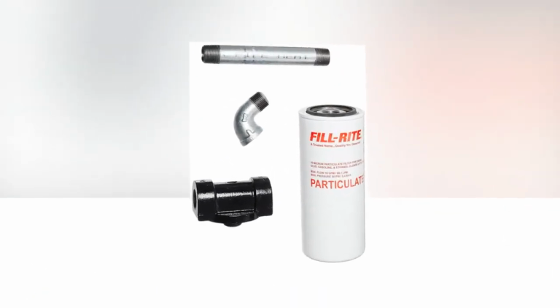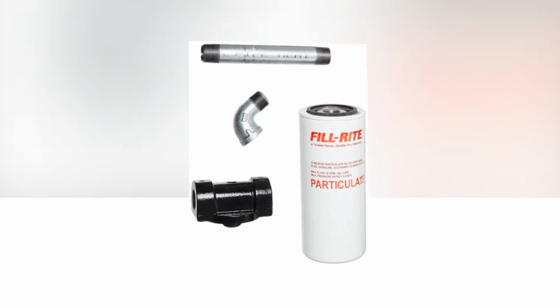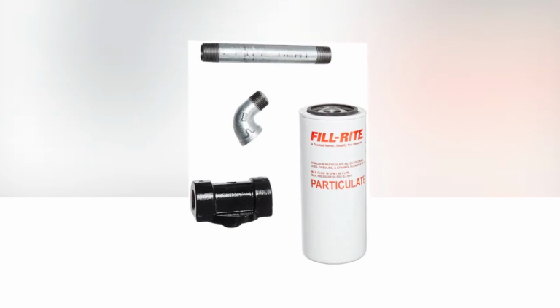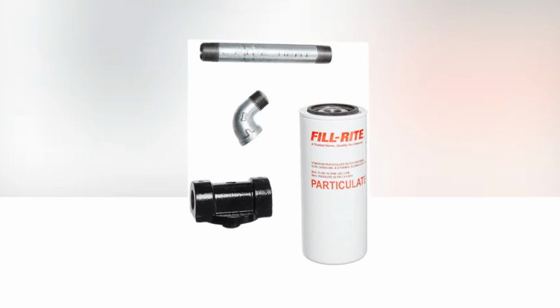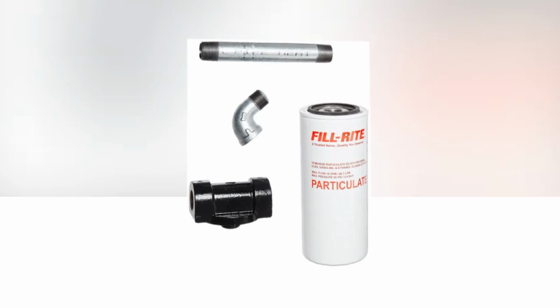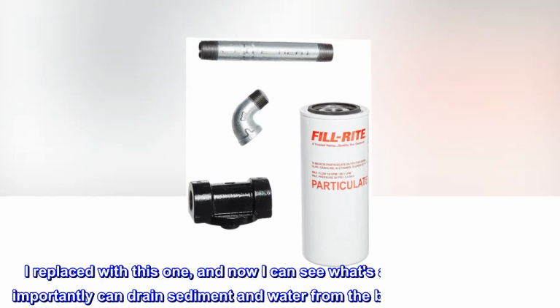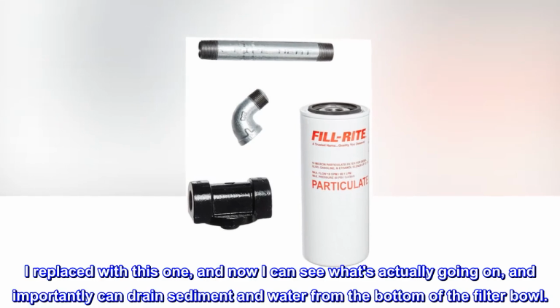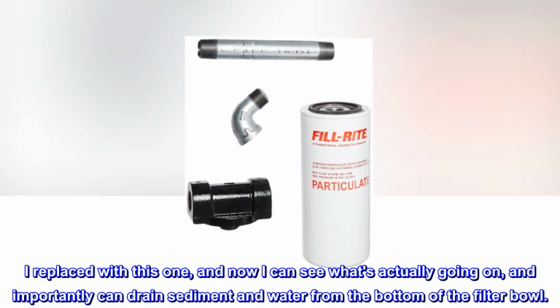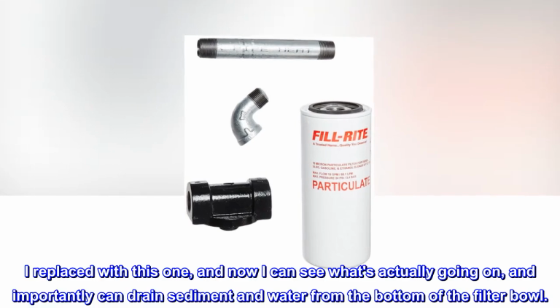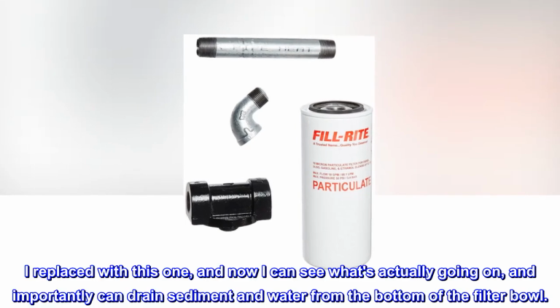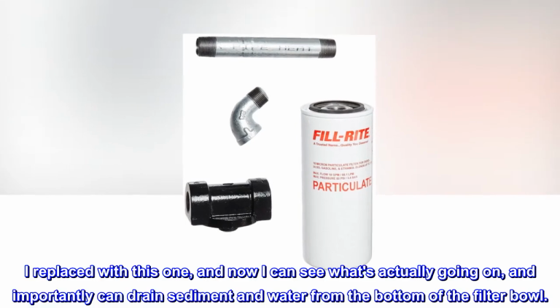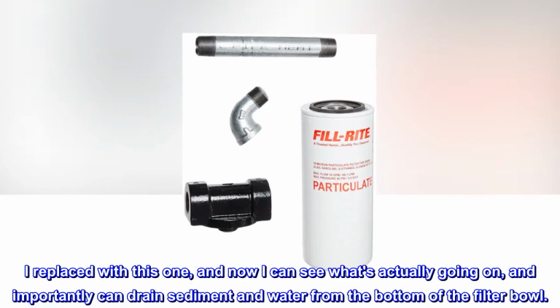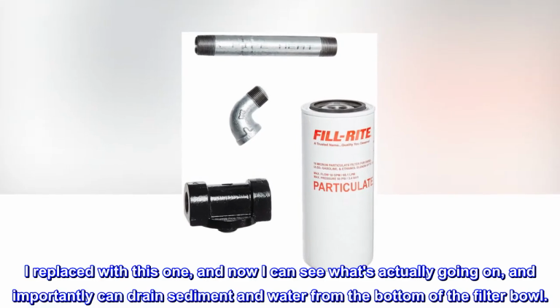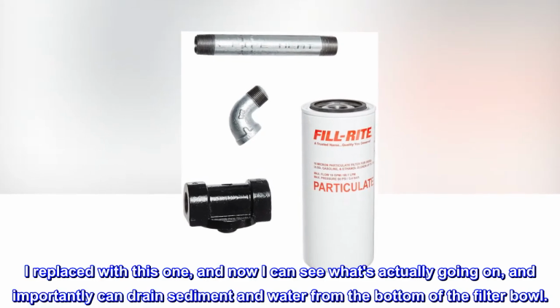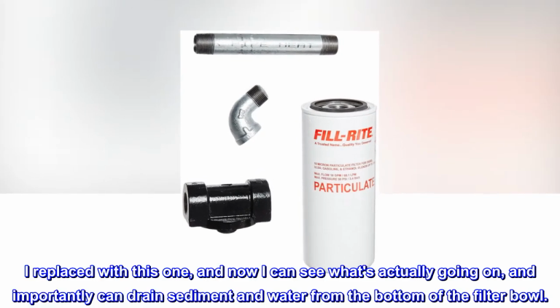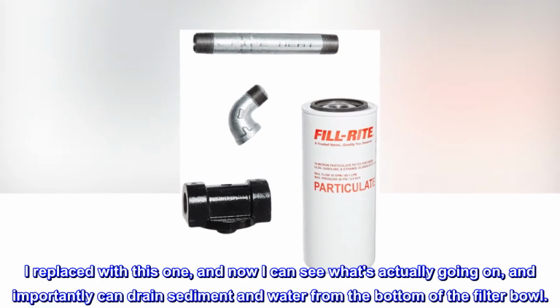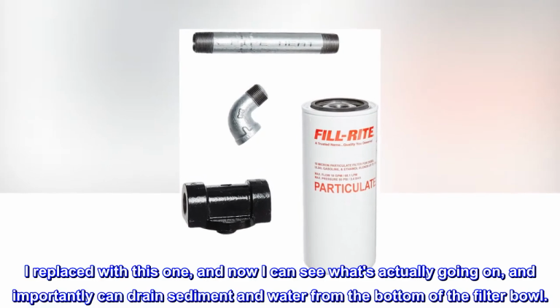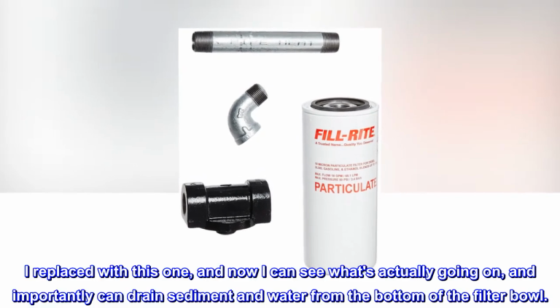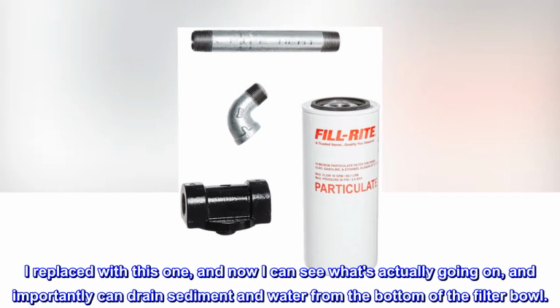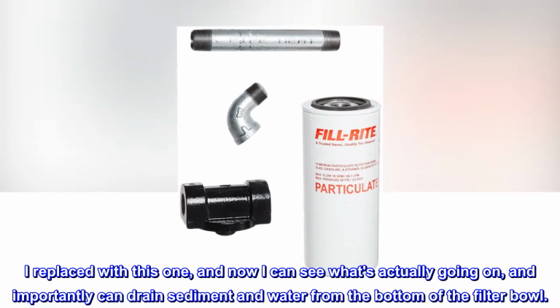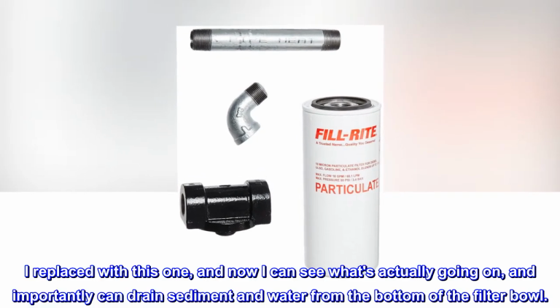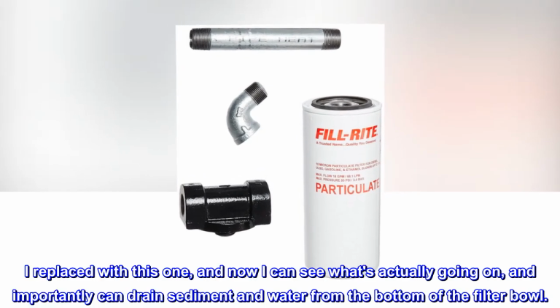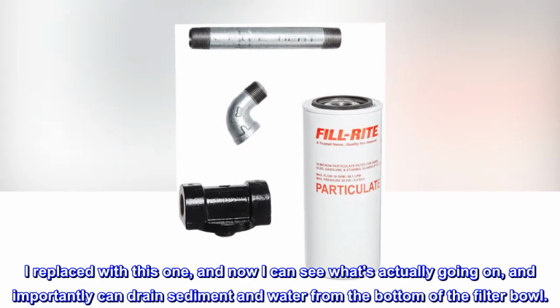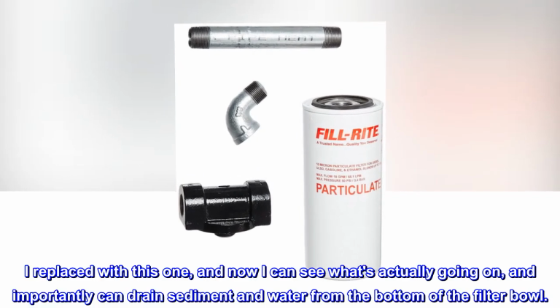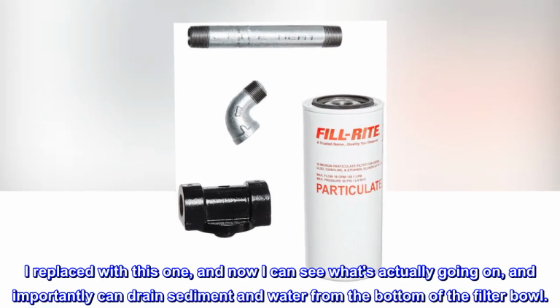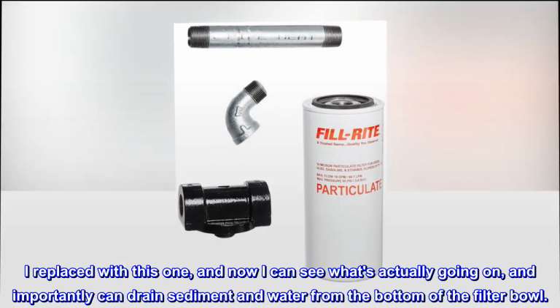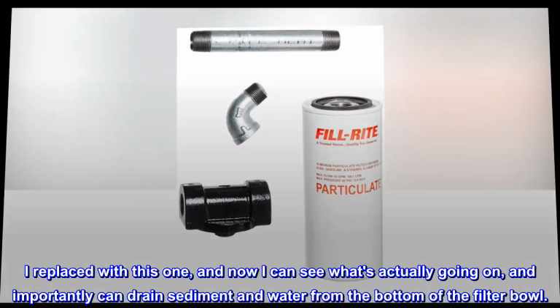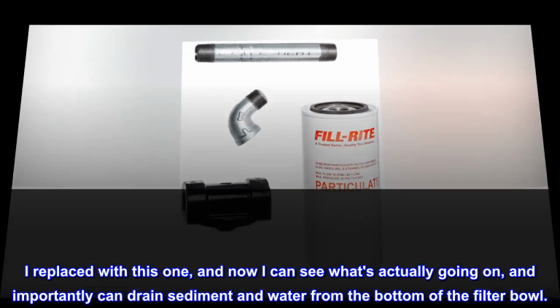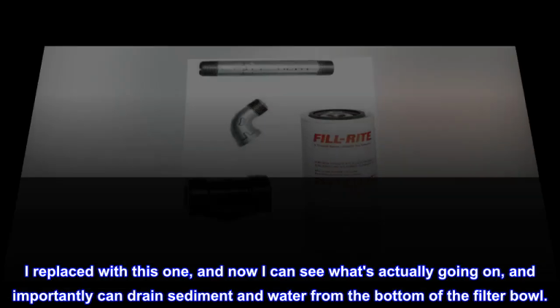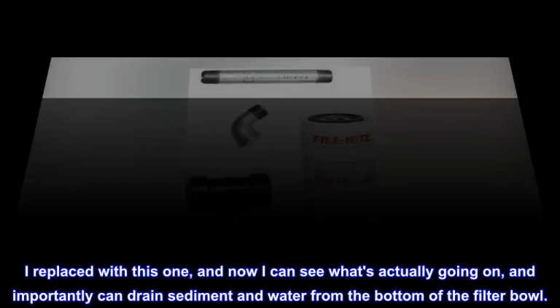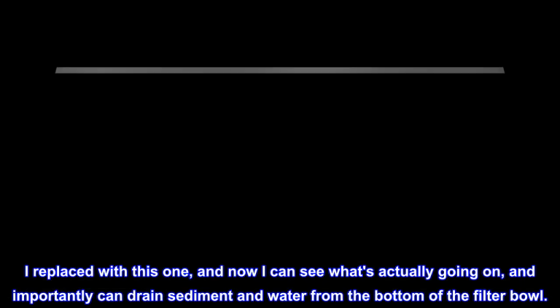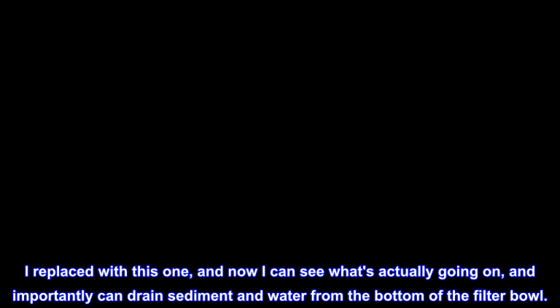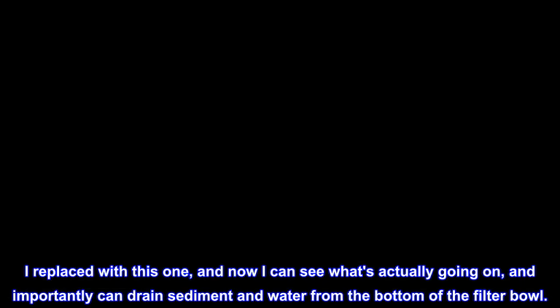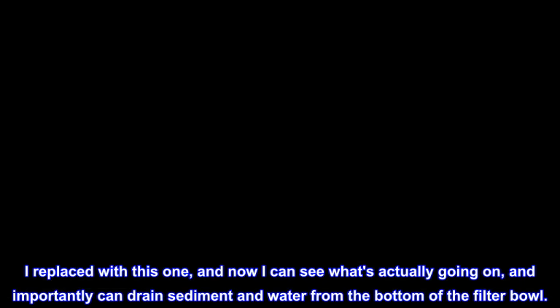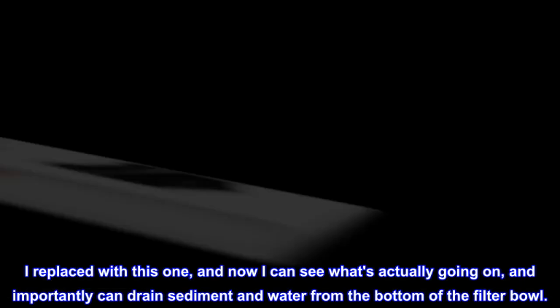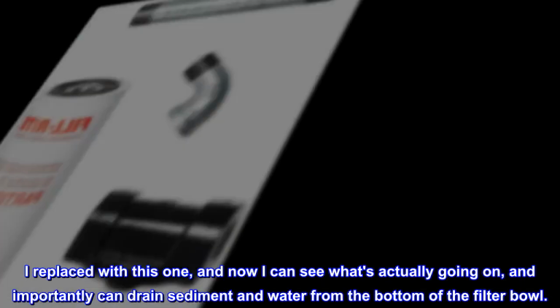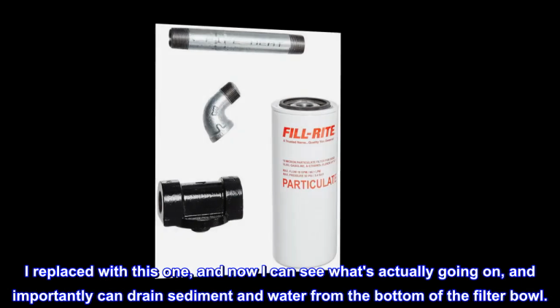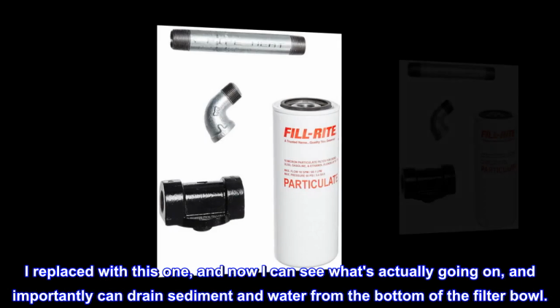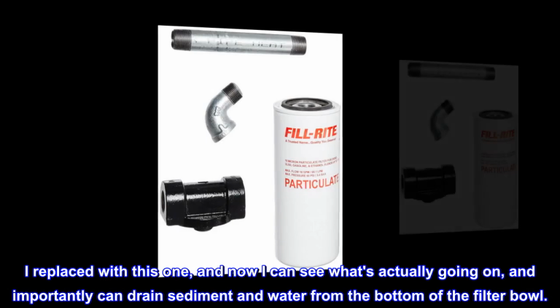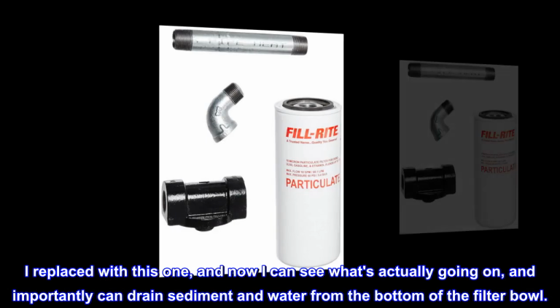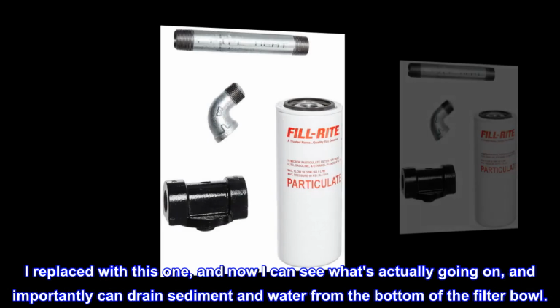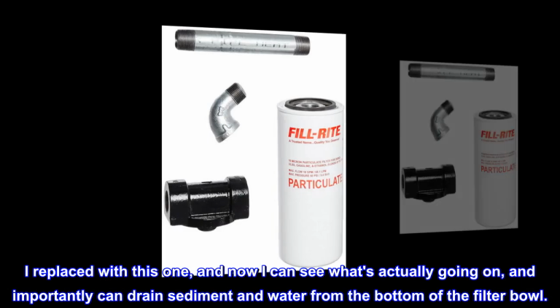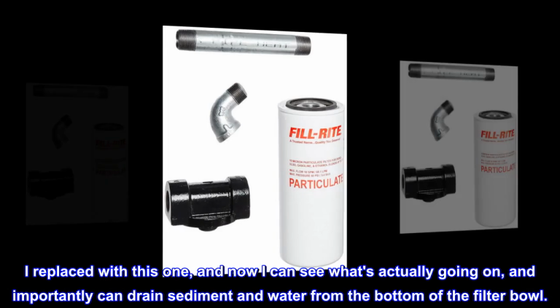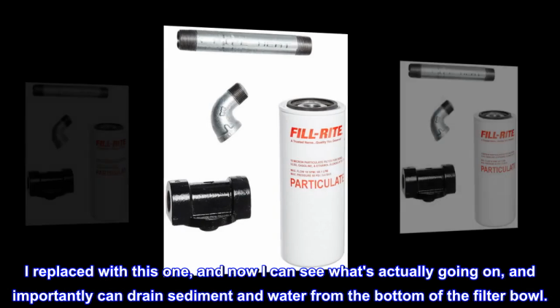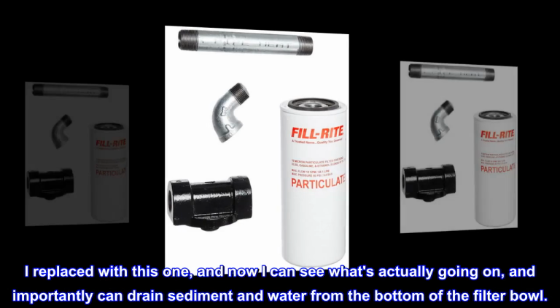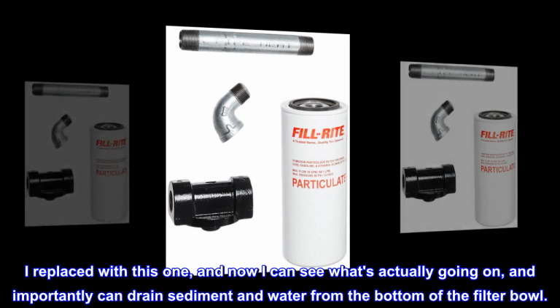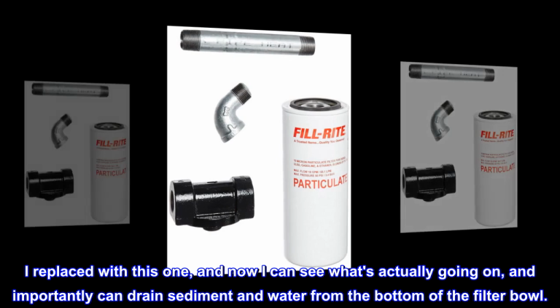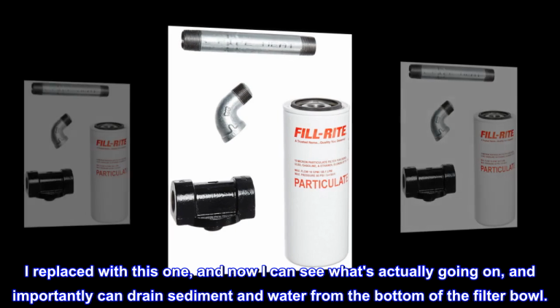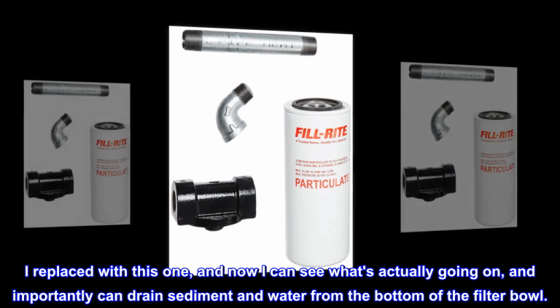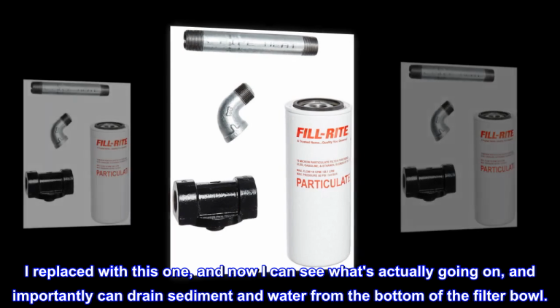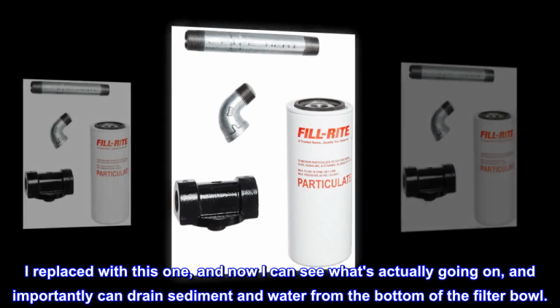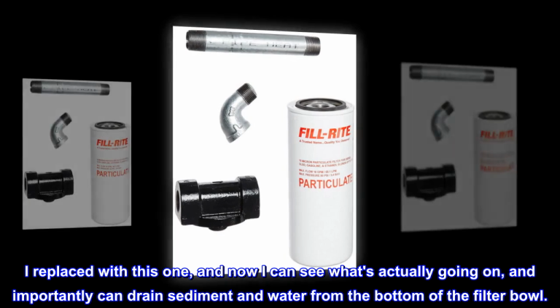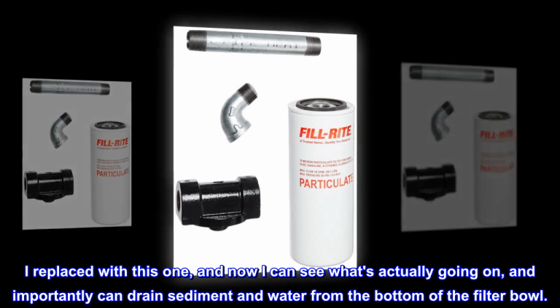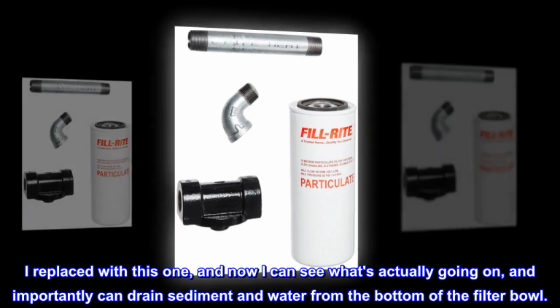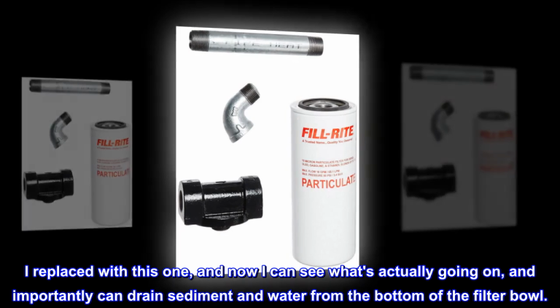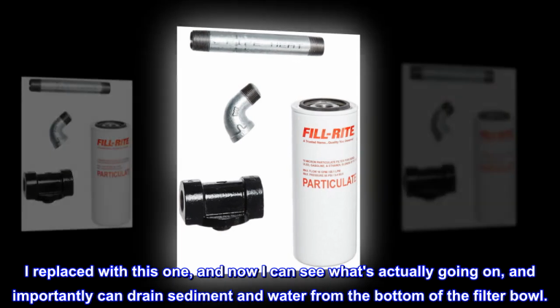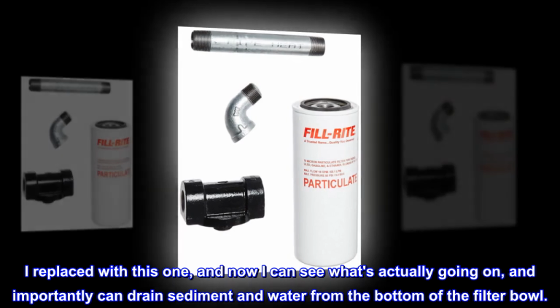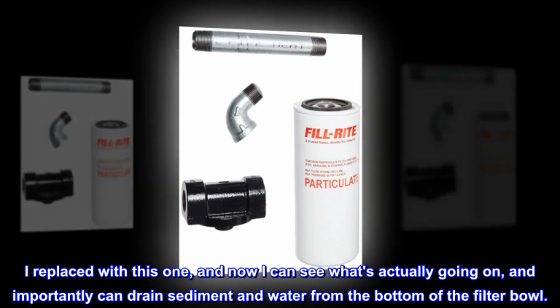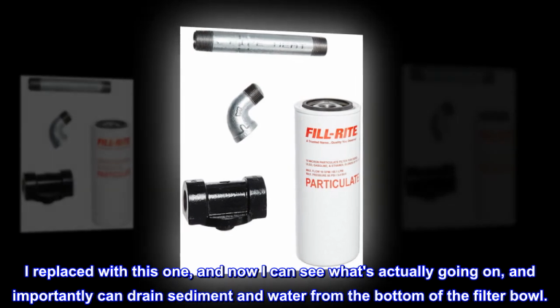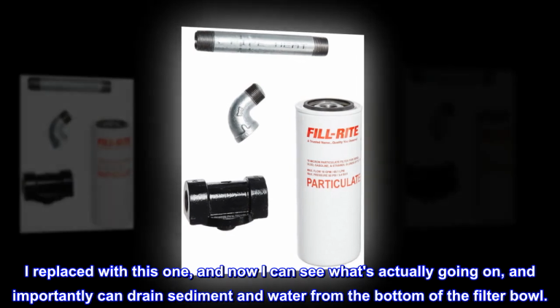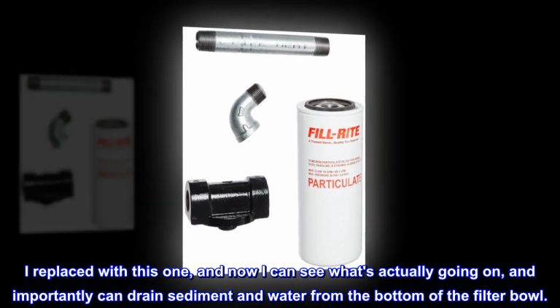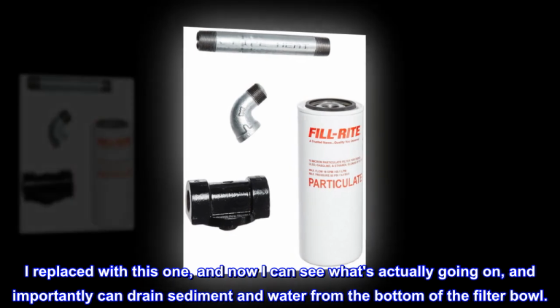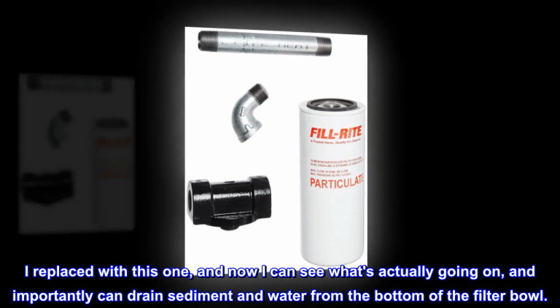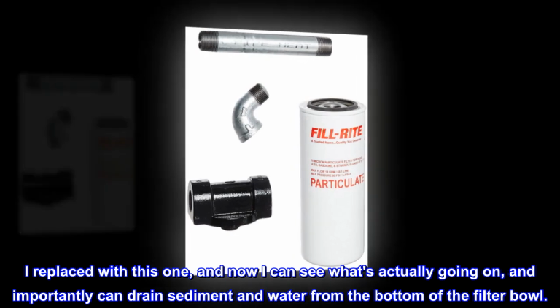I replaced with this one, and now I can see what's actually going on, and importantly can drain sediment and water from the bottom of the filter bowl.